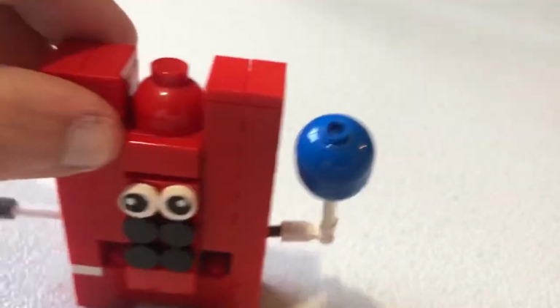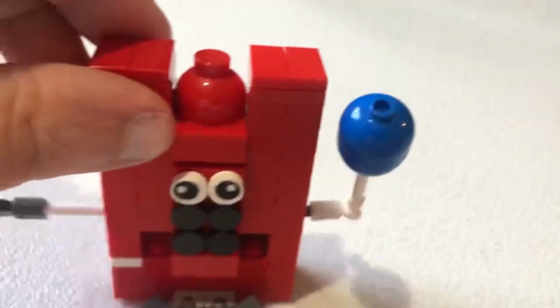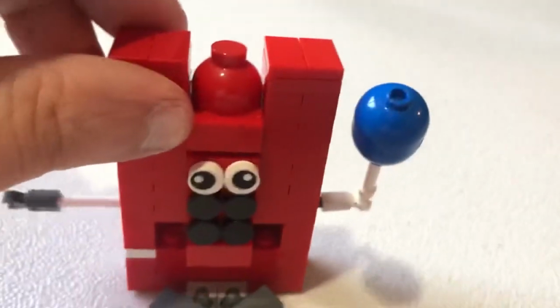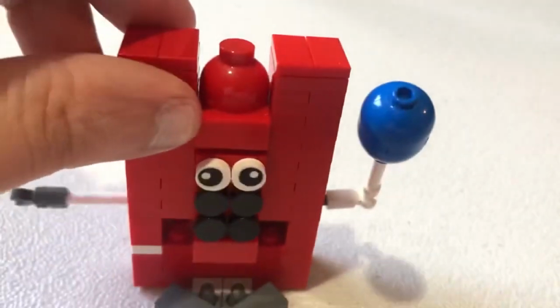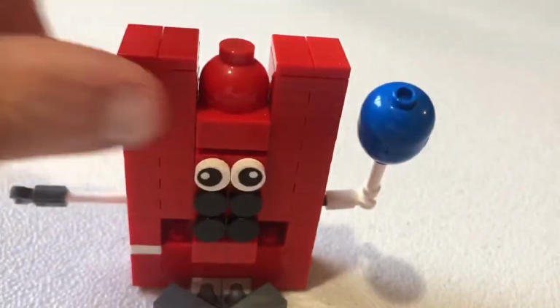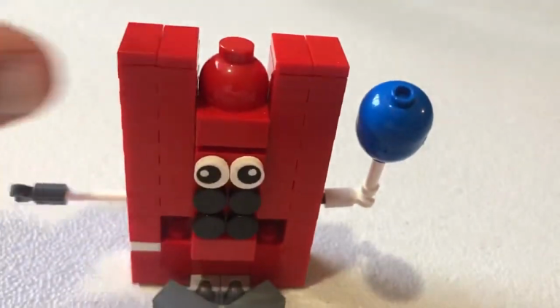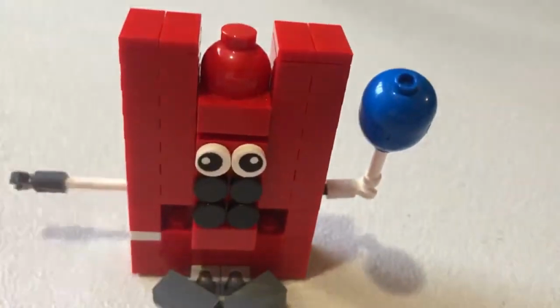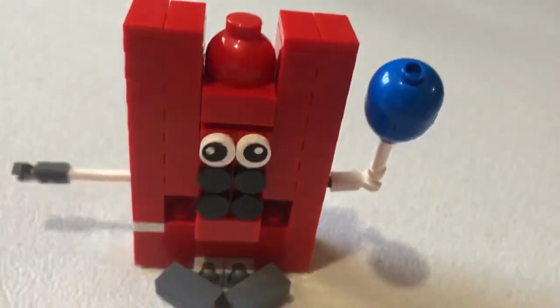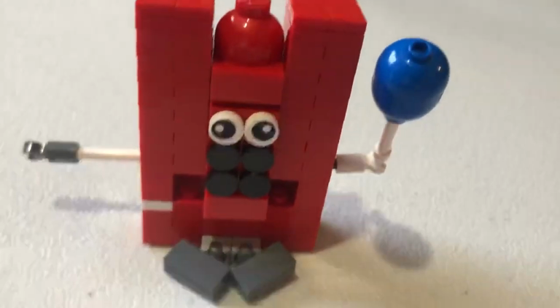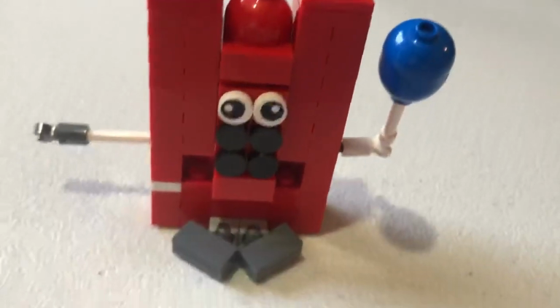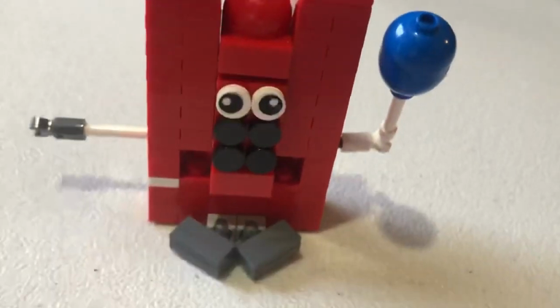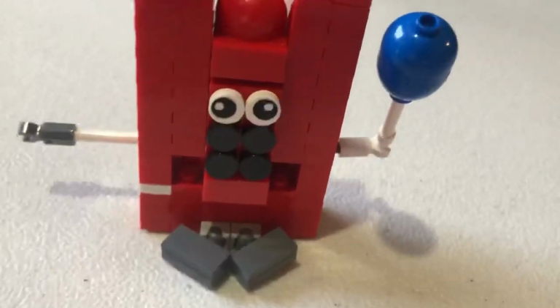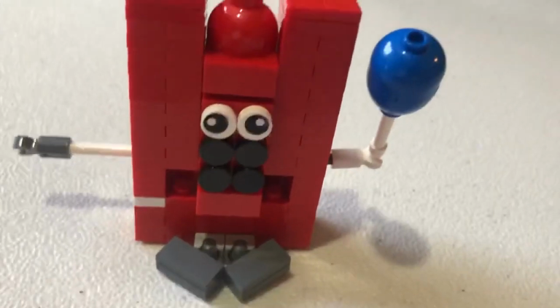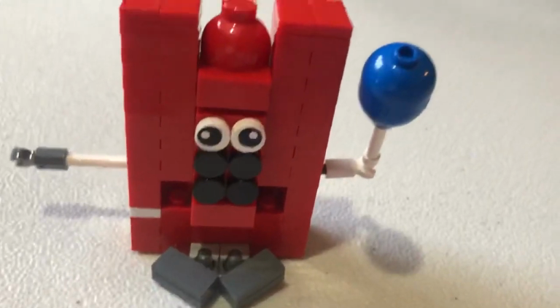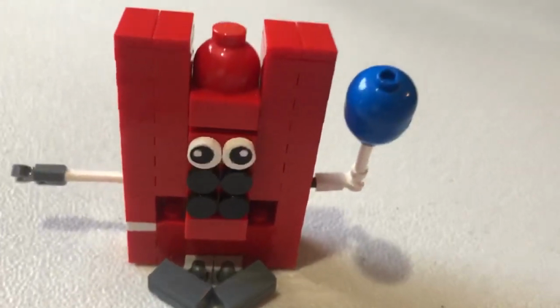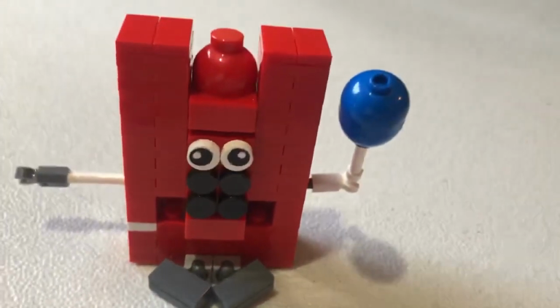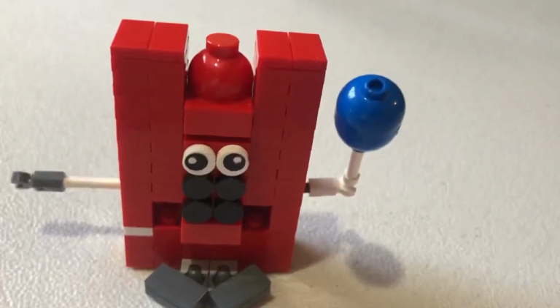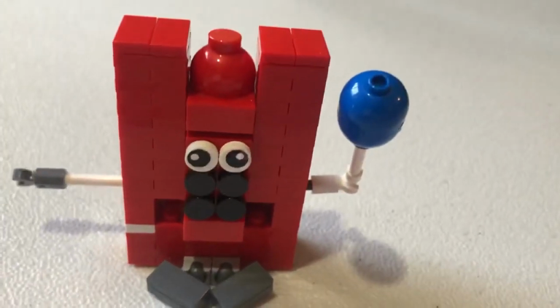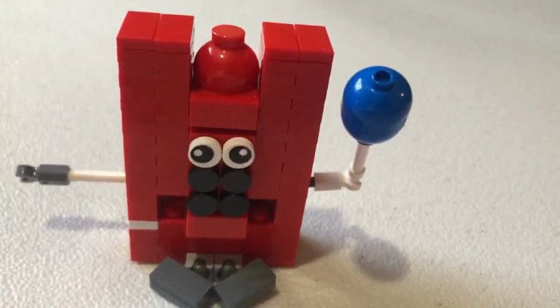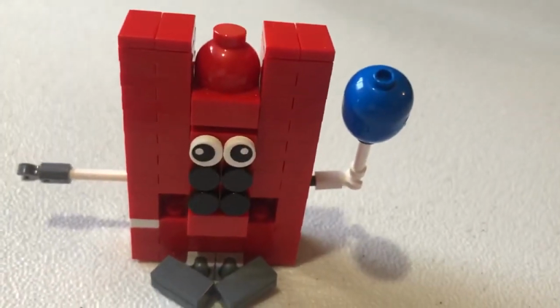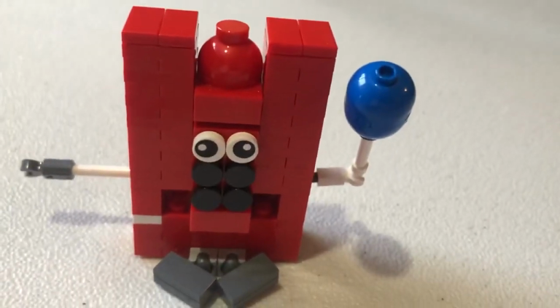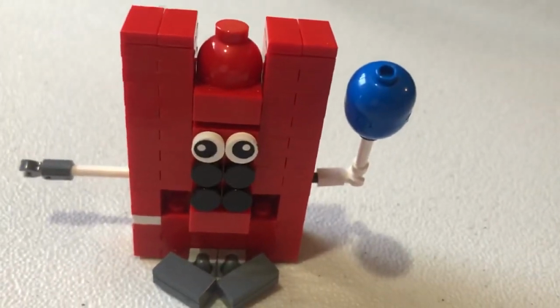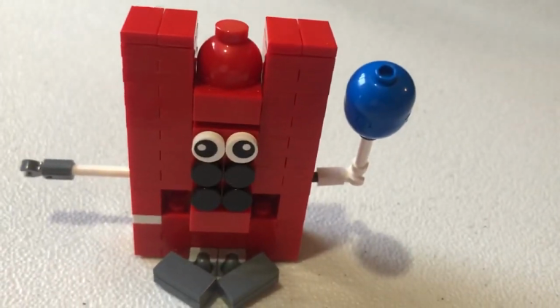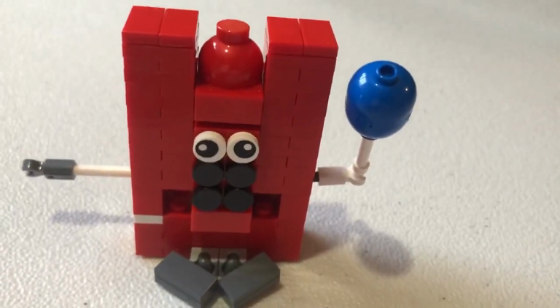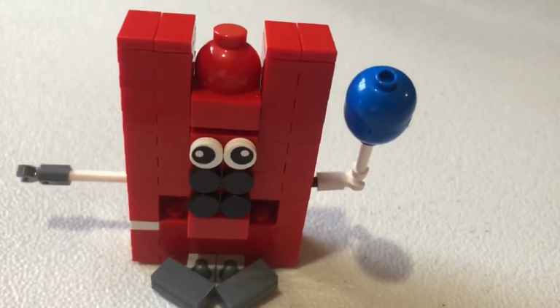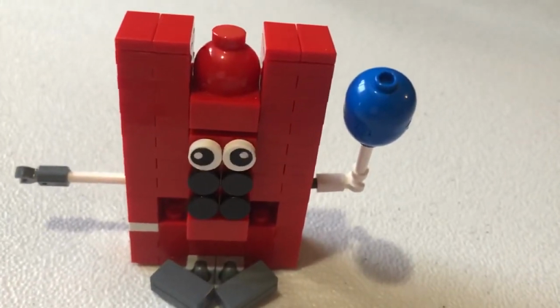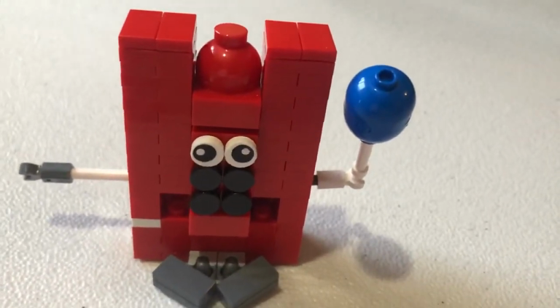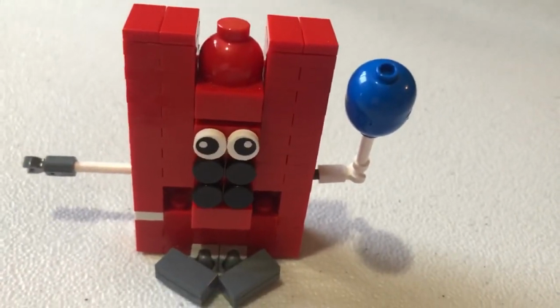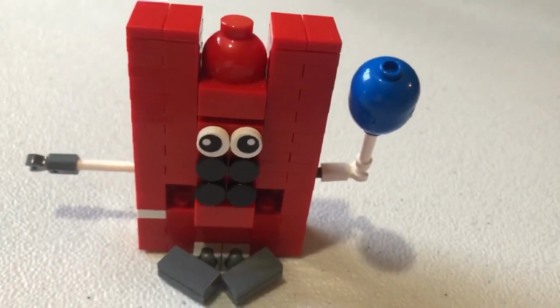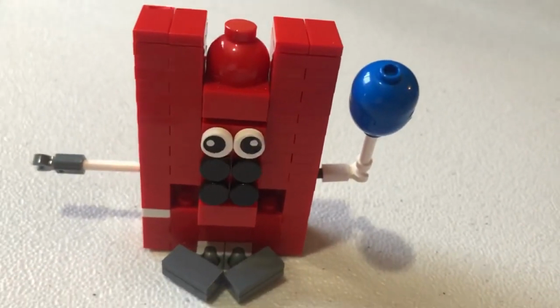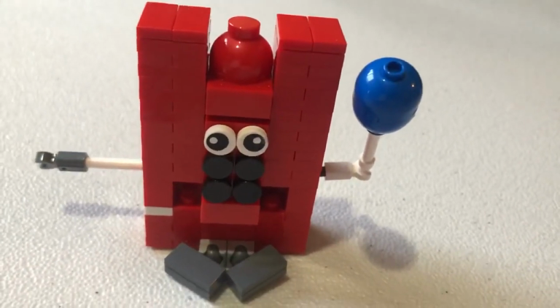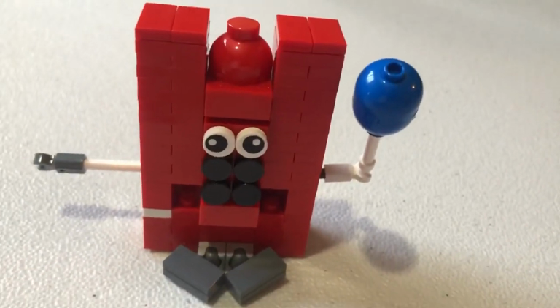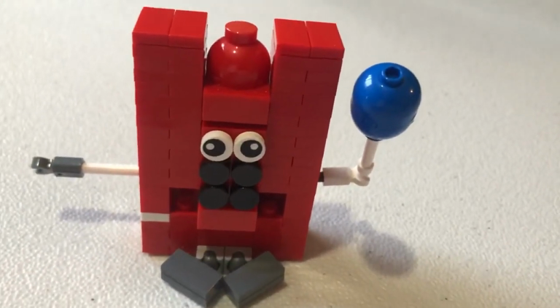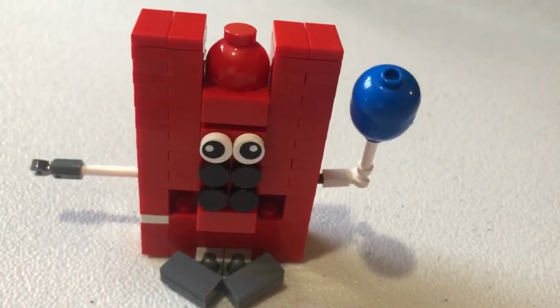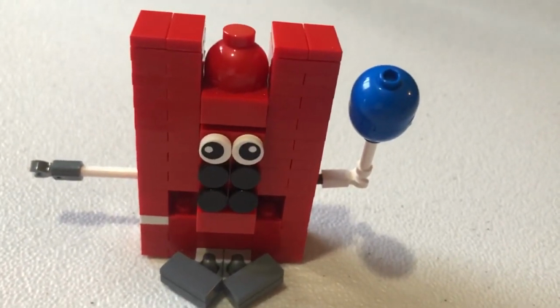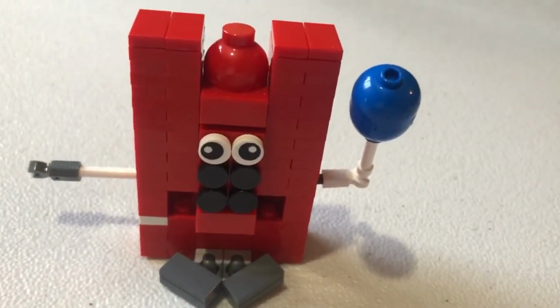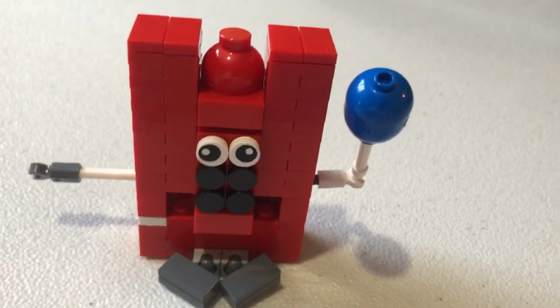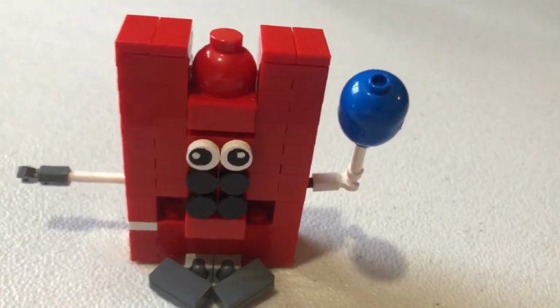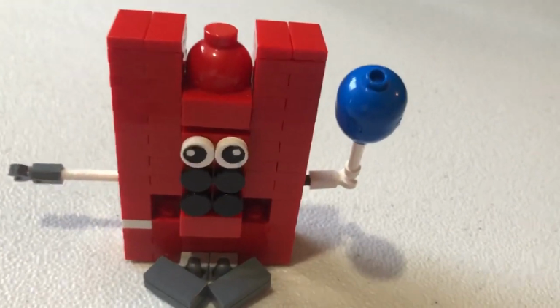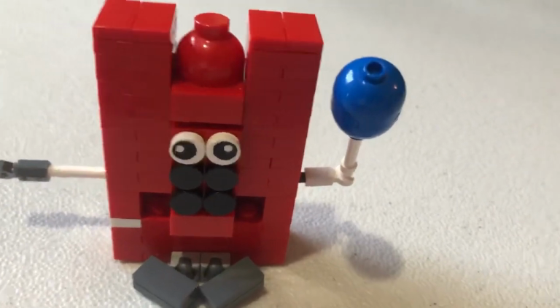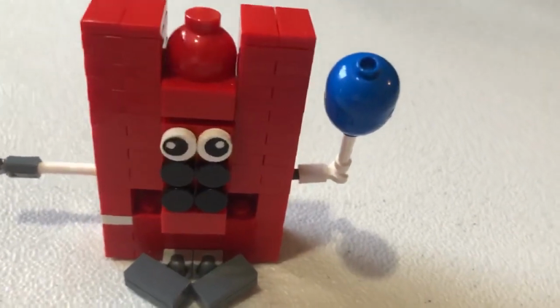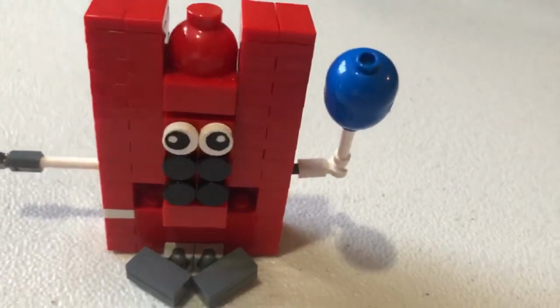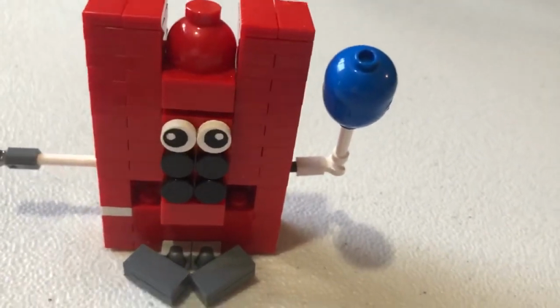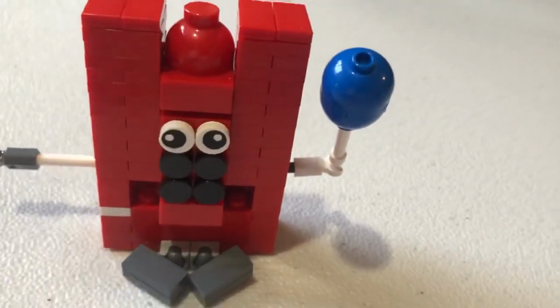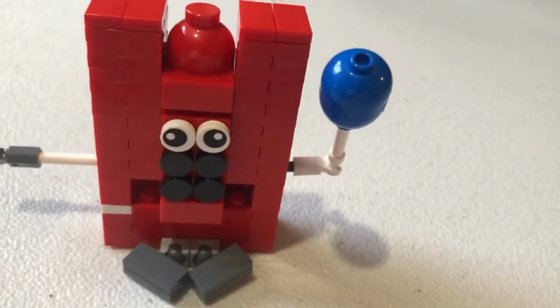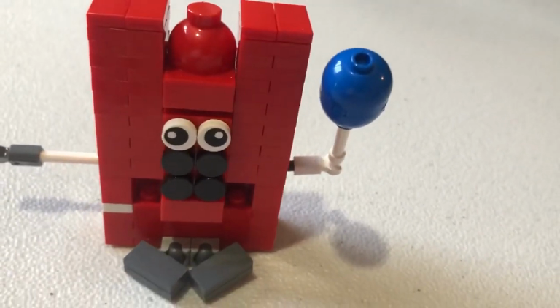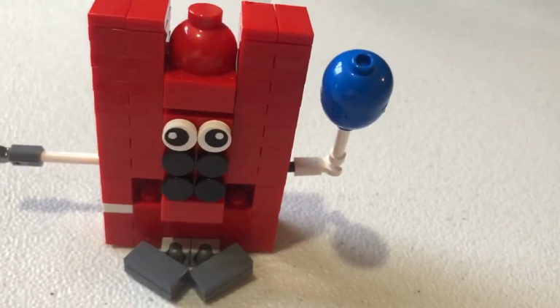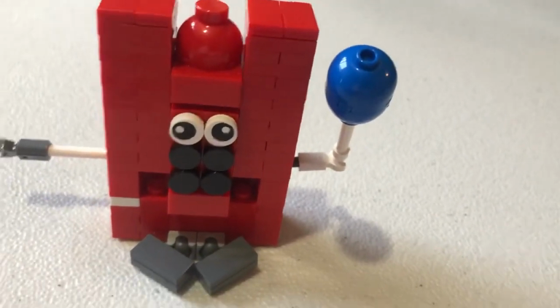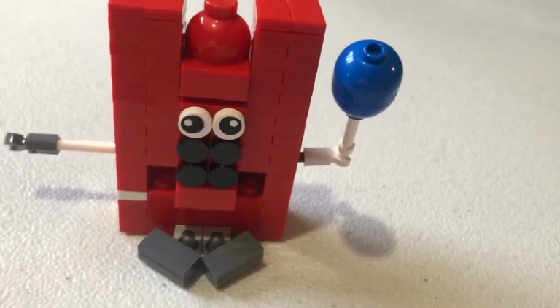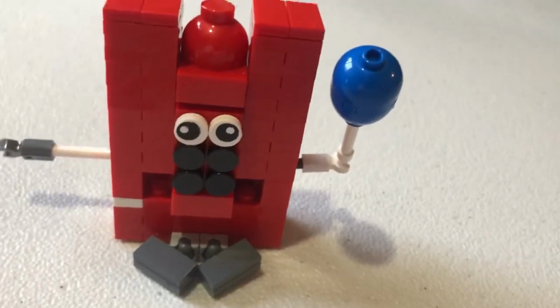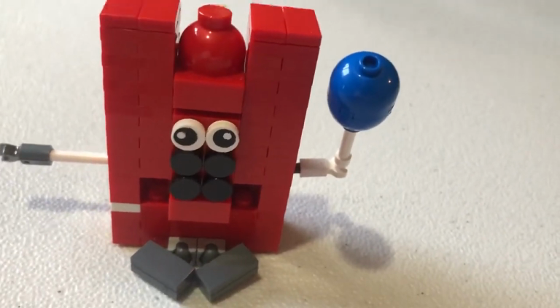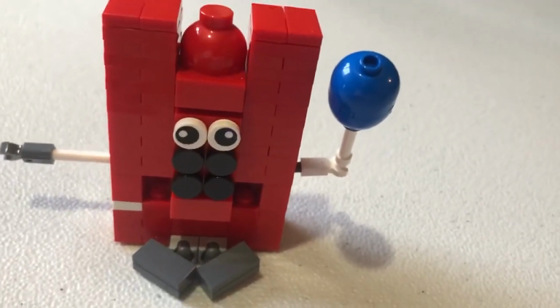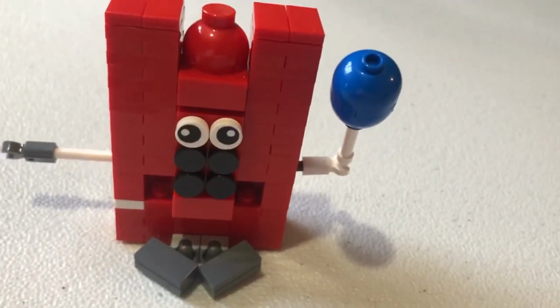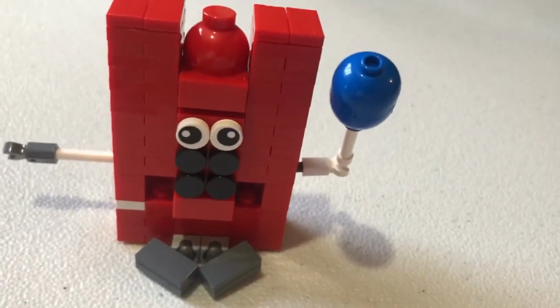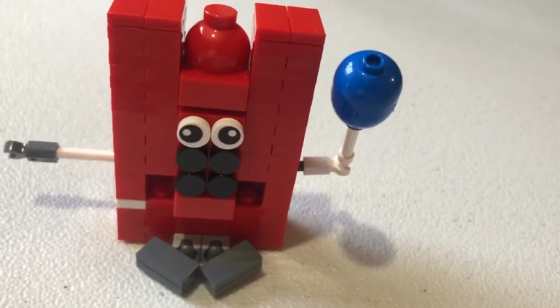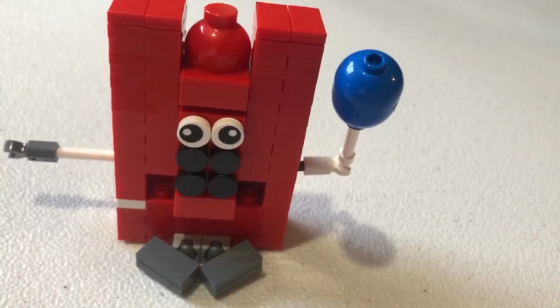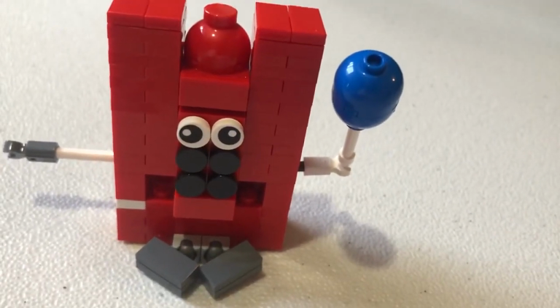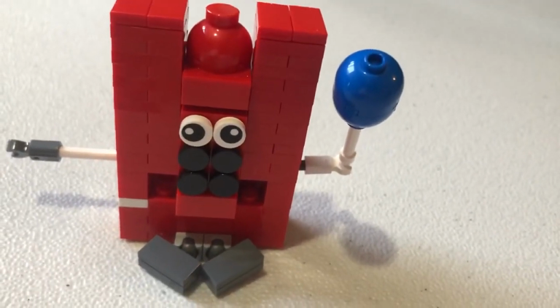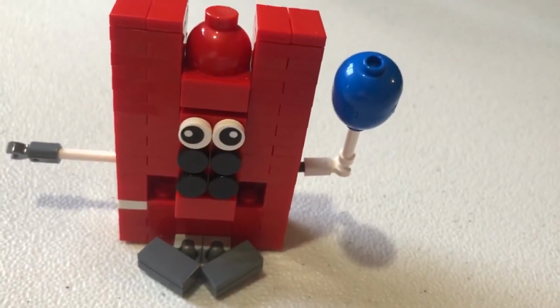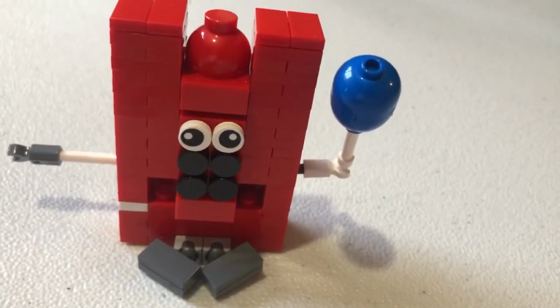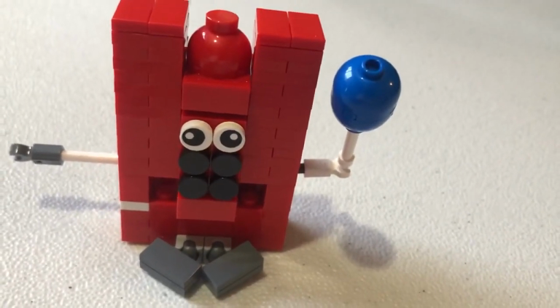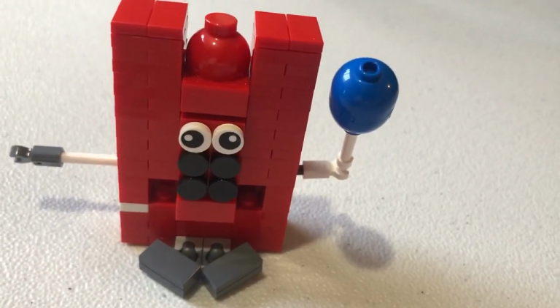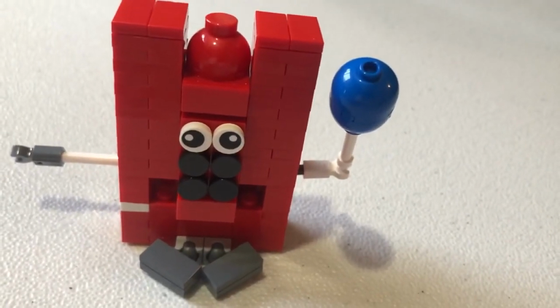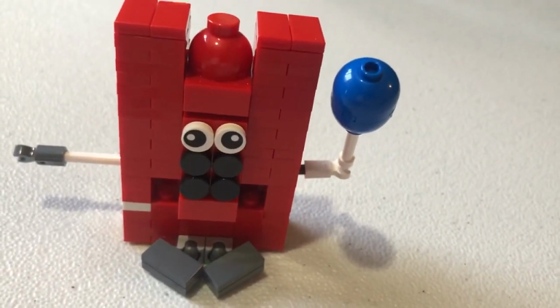But it looks pretty cool. It turned out pretty nice and I like it. So thanks for watching everyone — don't forget to like, subscribe and share below.